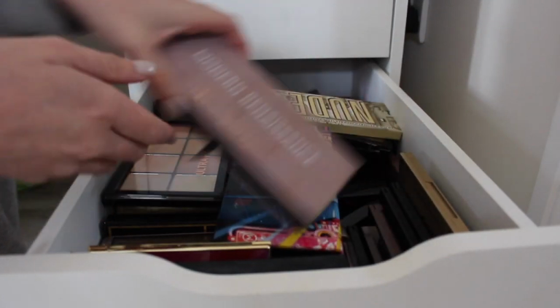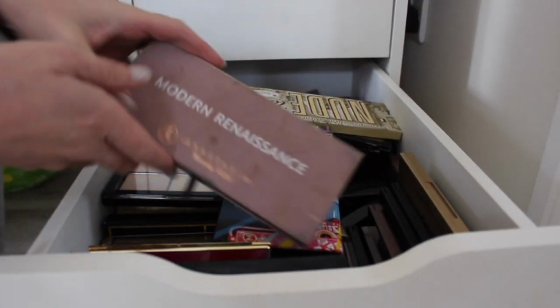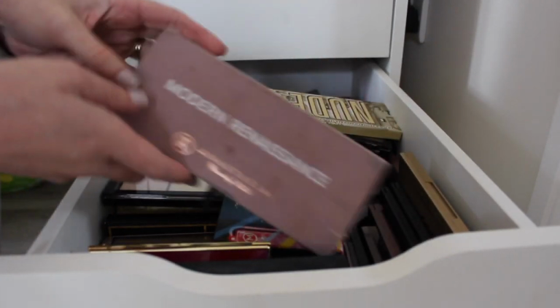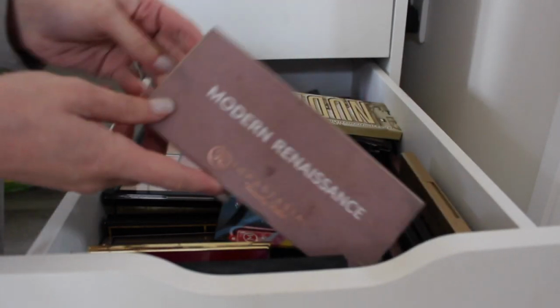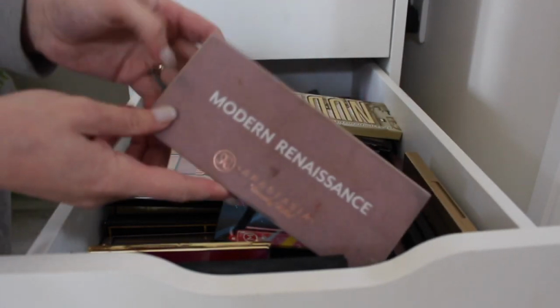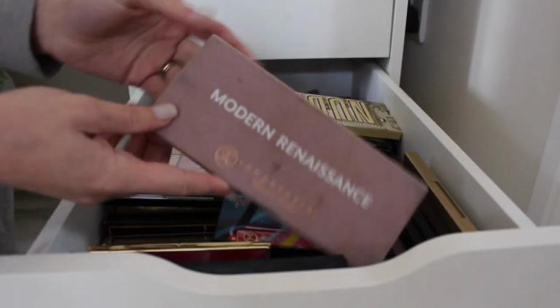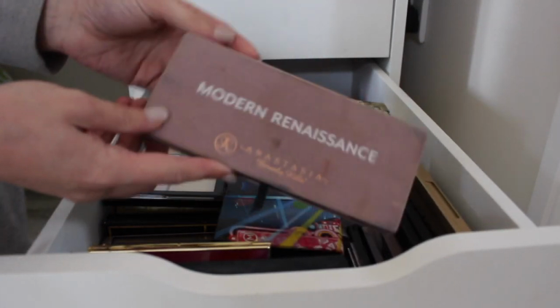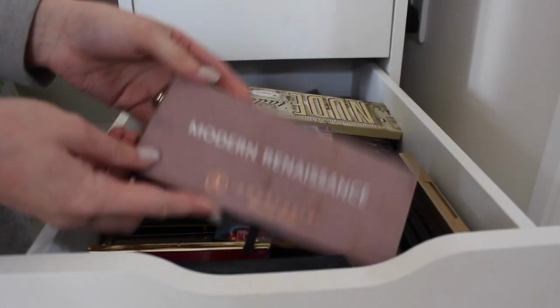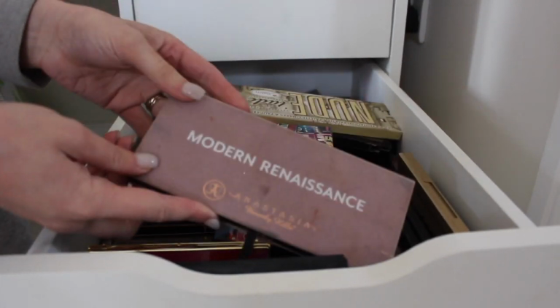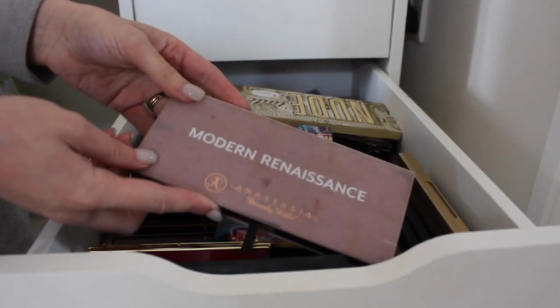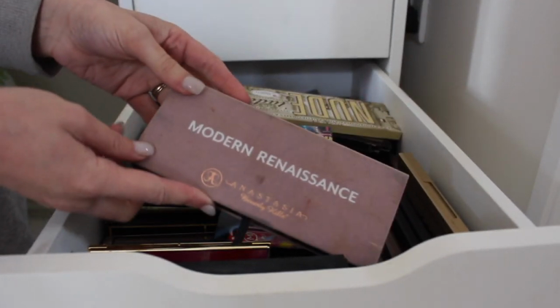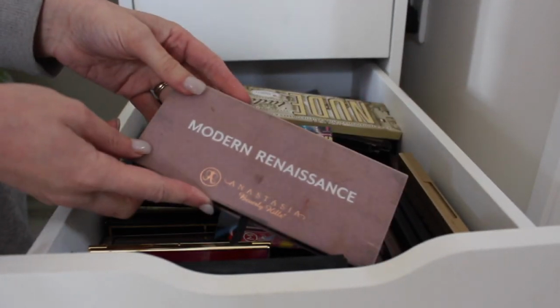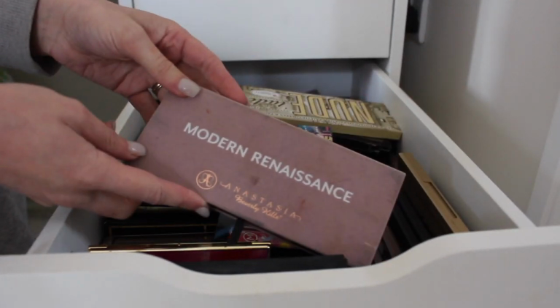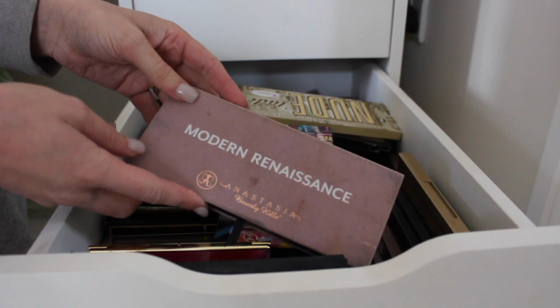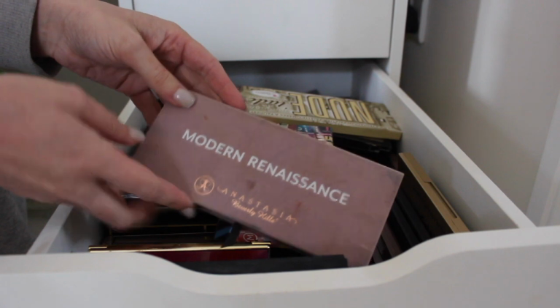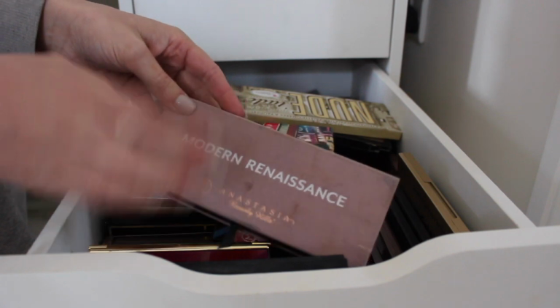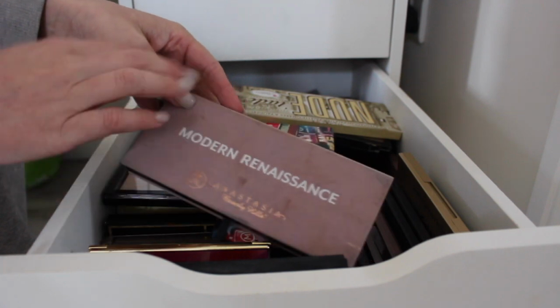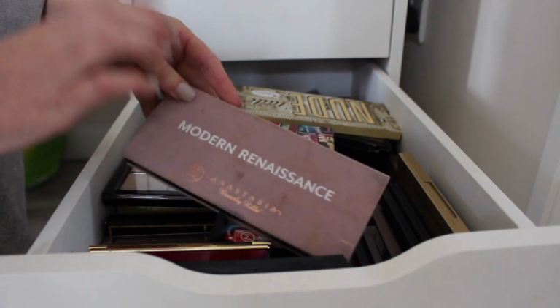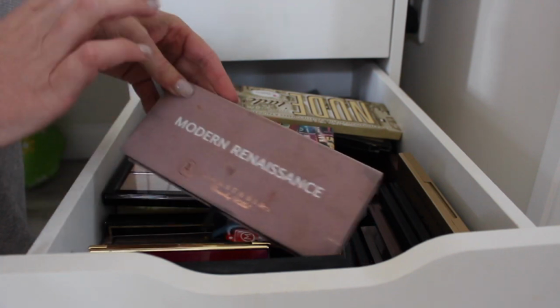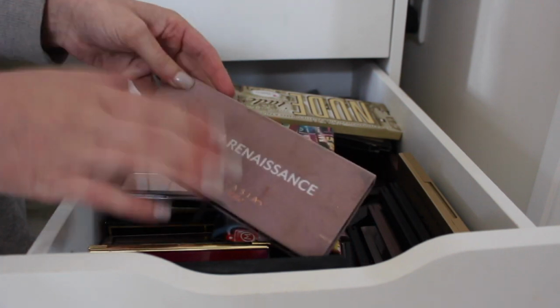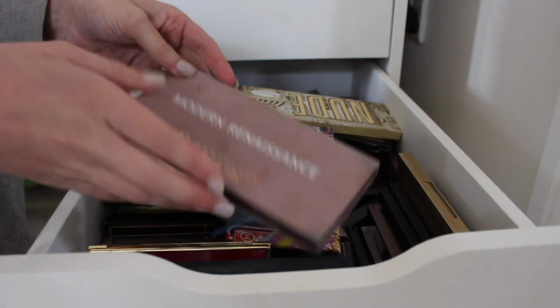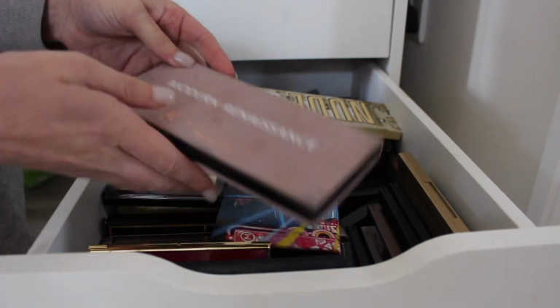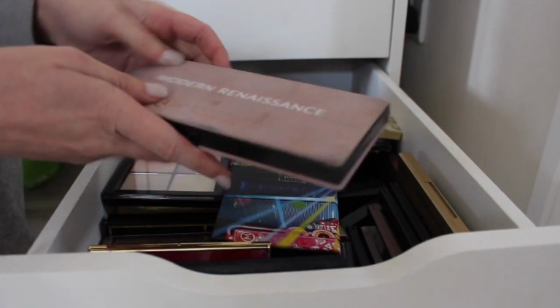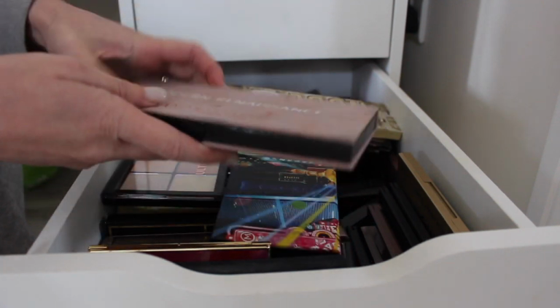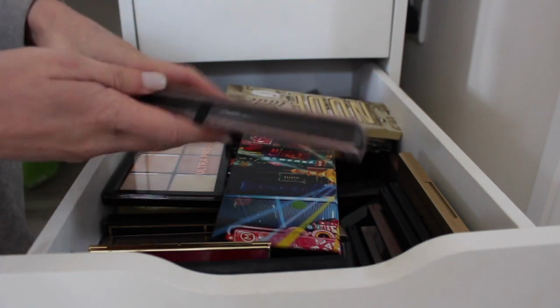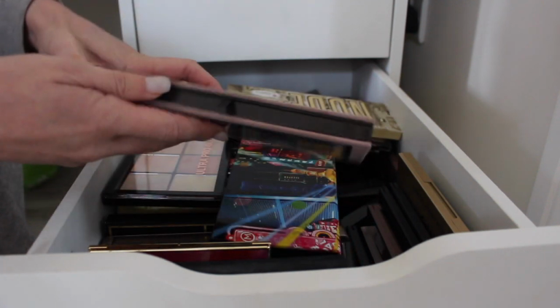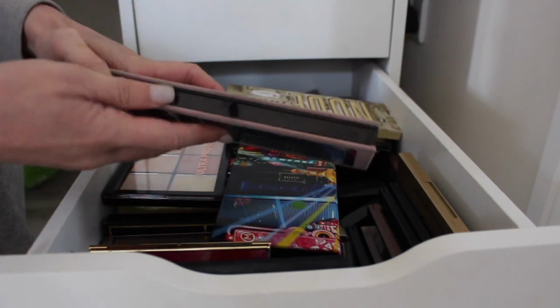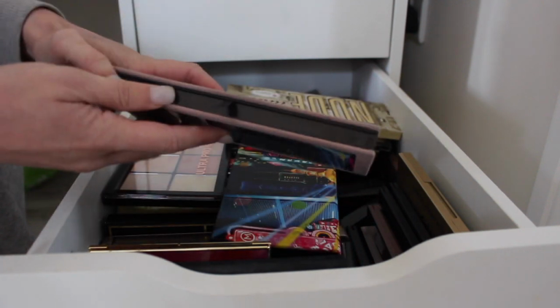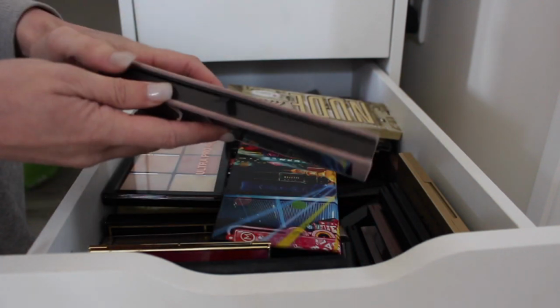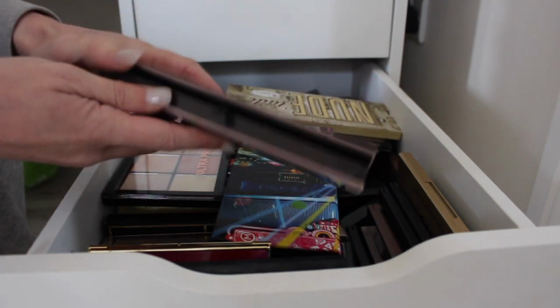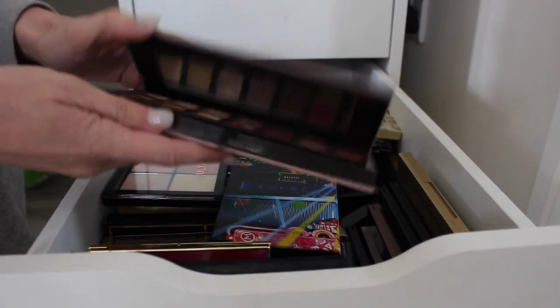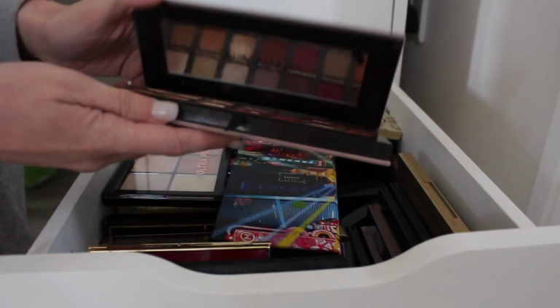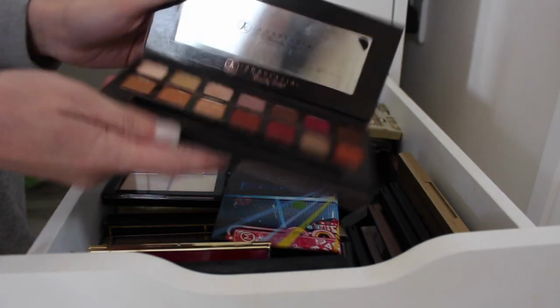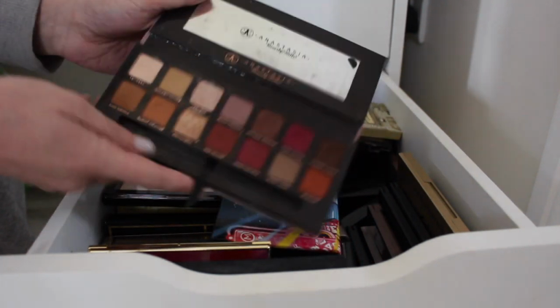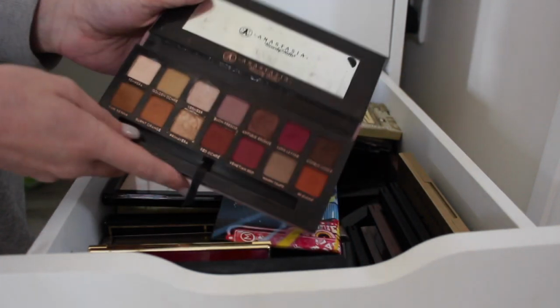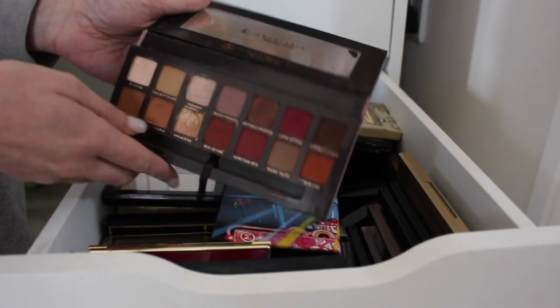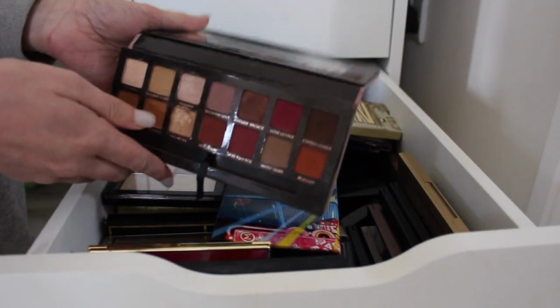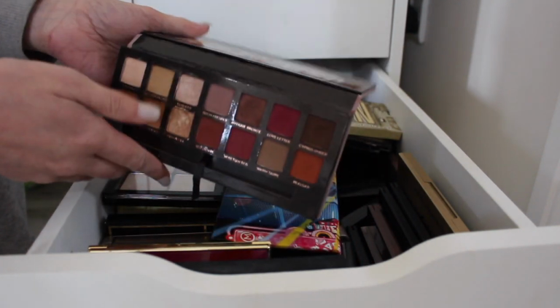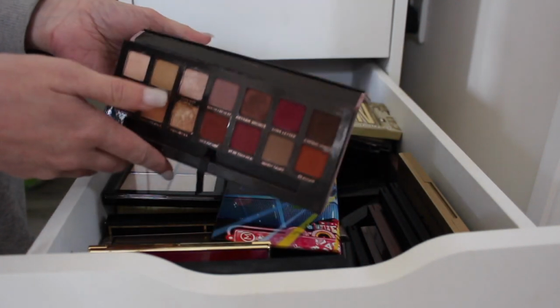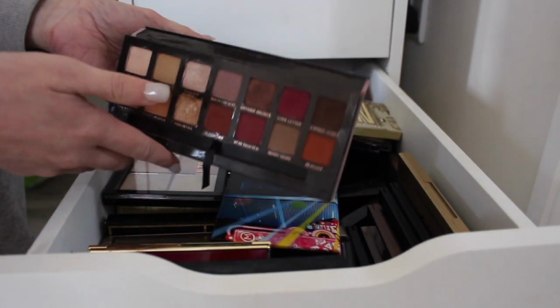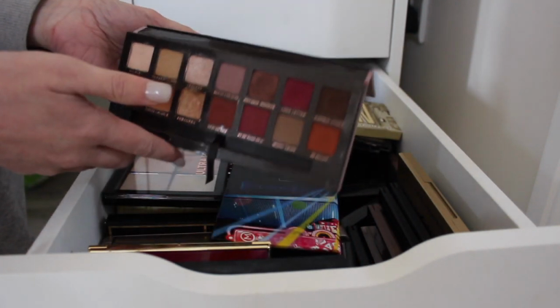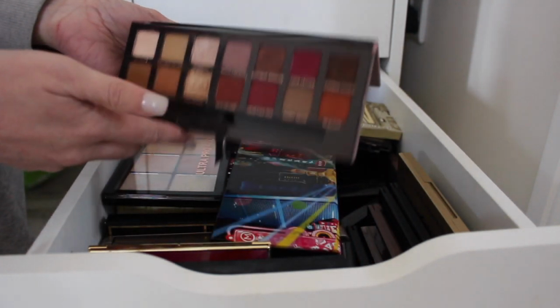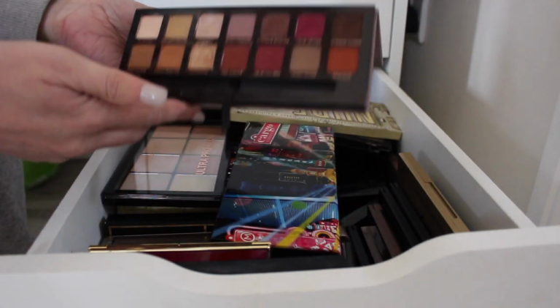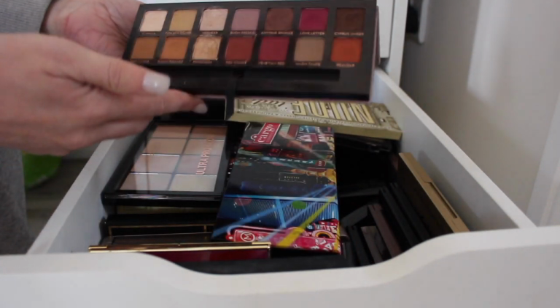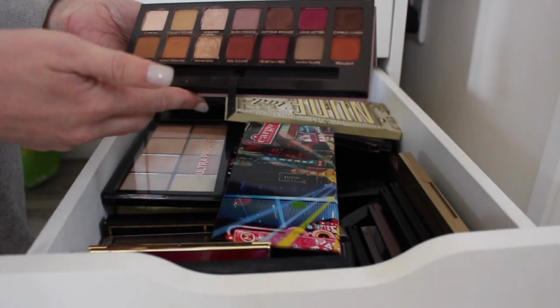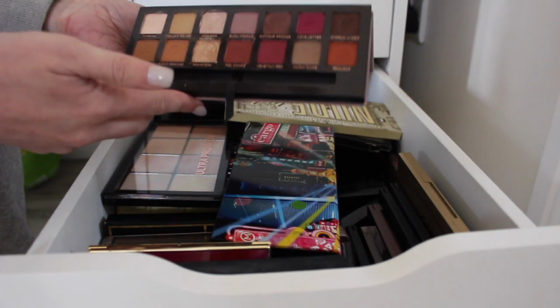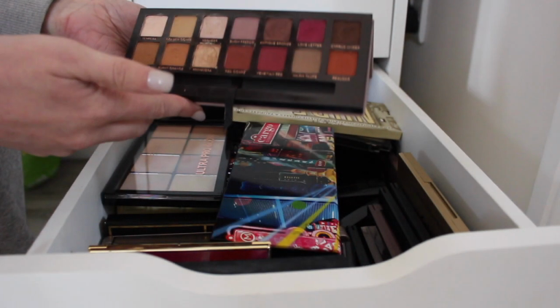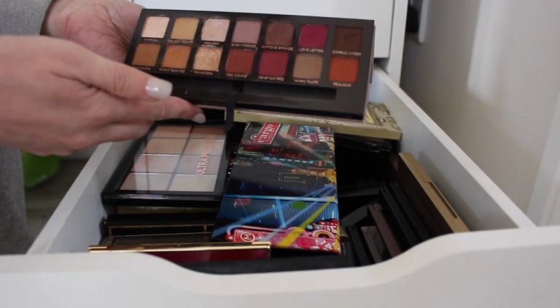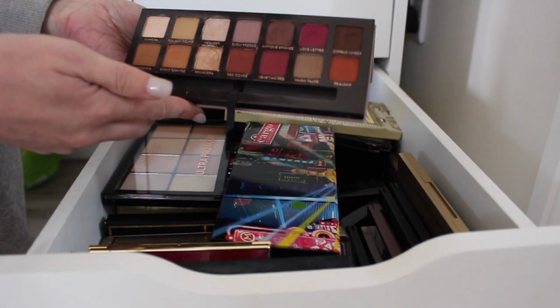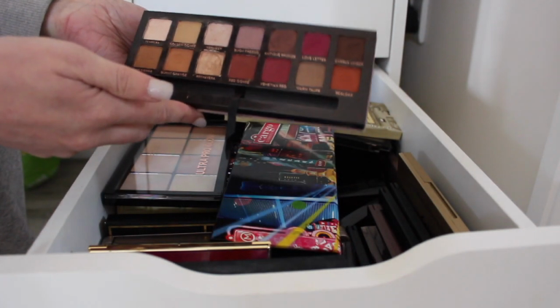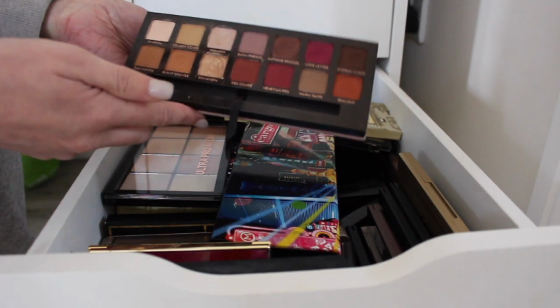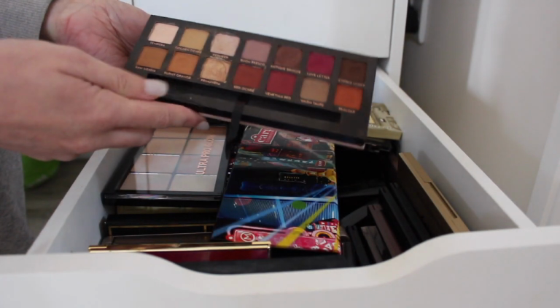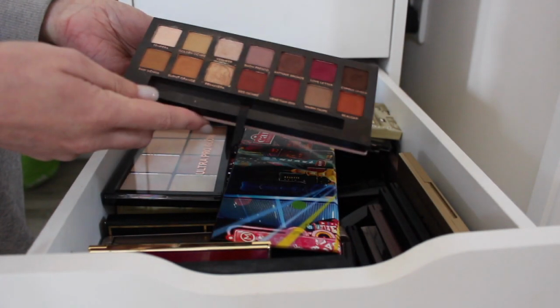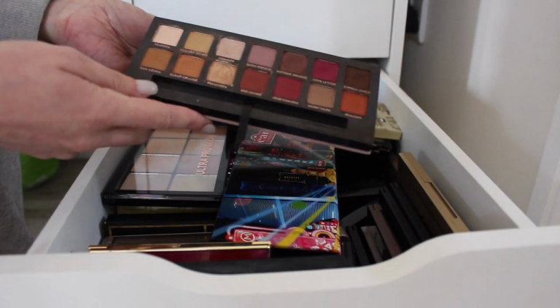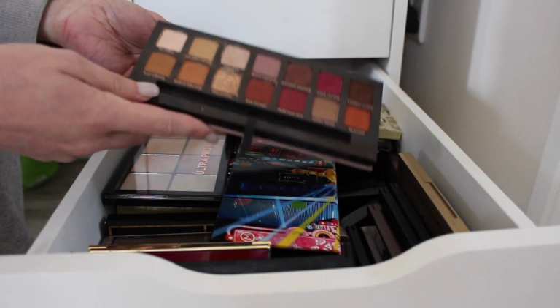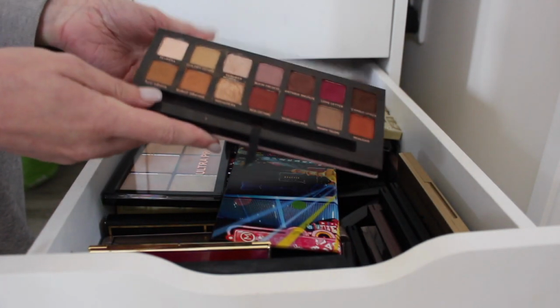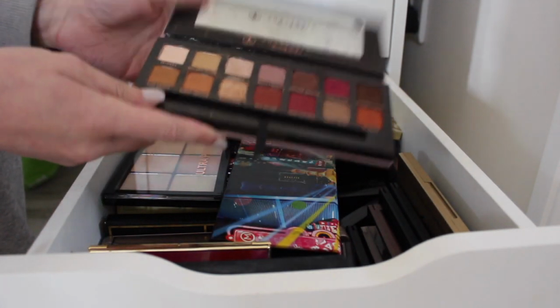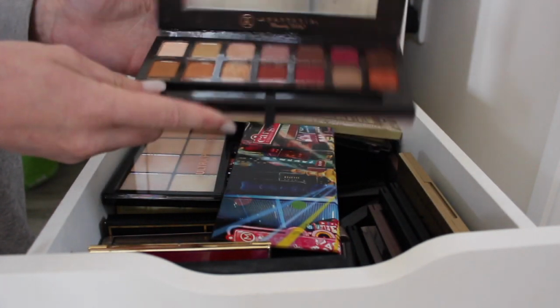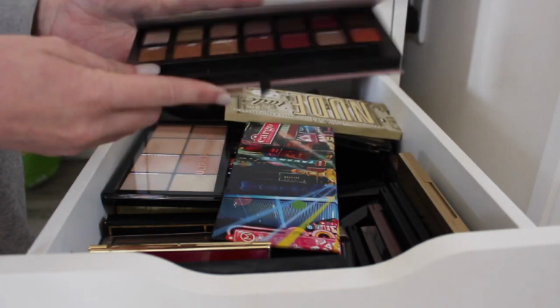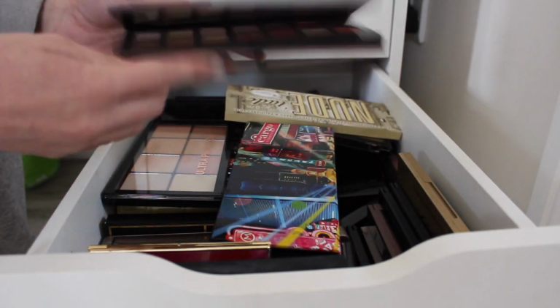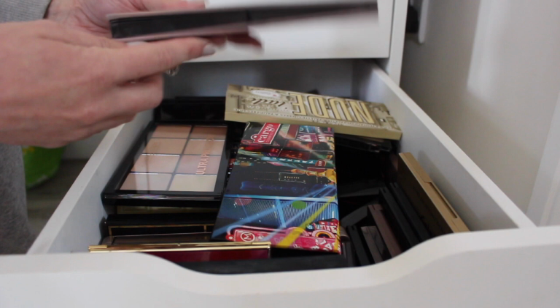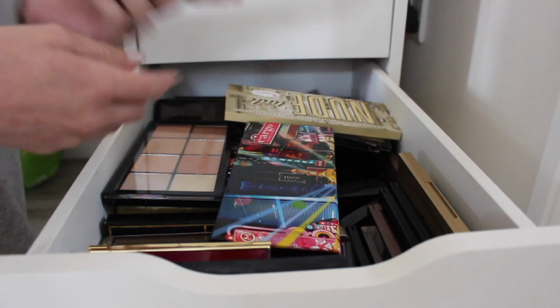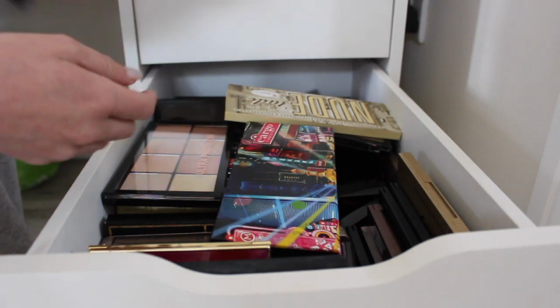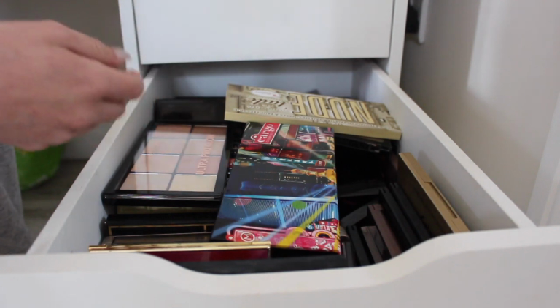The first palette is the Modern Renaissance palette — grubby as hell but I use this a lot. I'm absolutely definitely keeping this one, there's no way I would get rid of it.